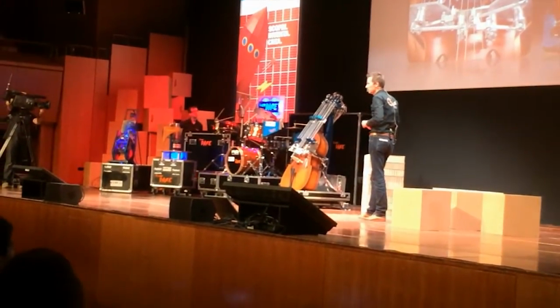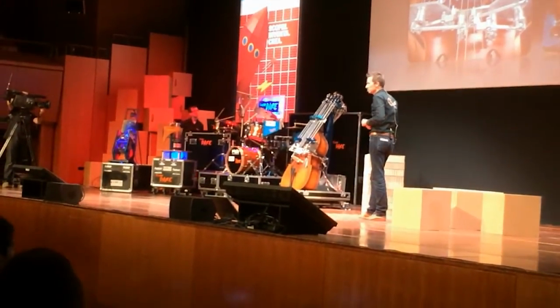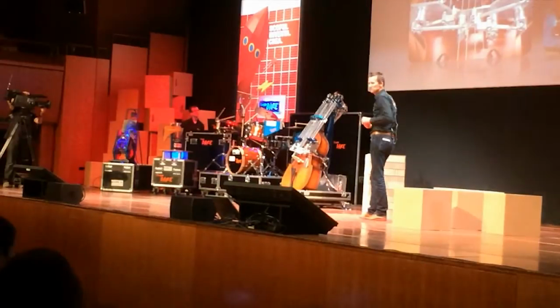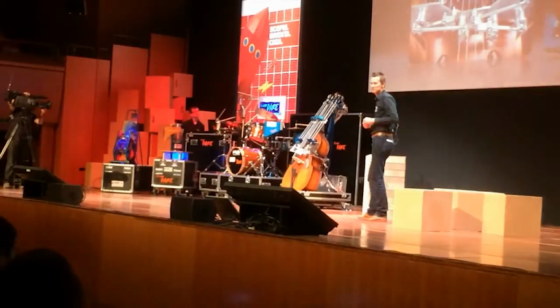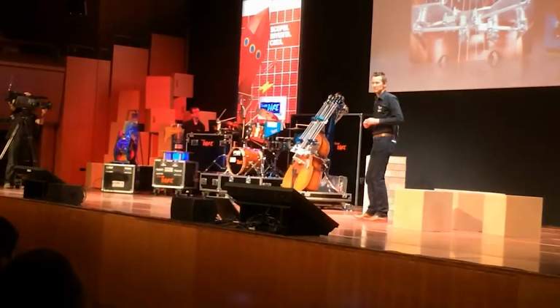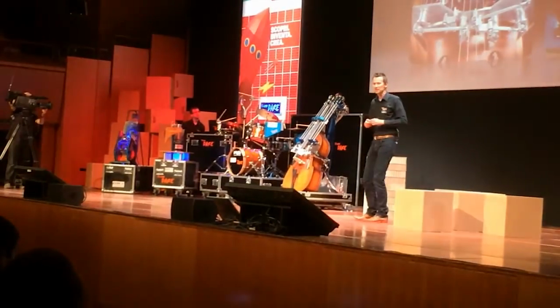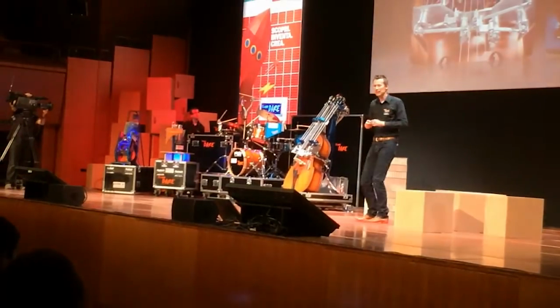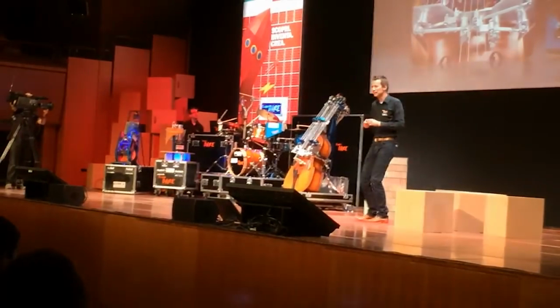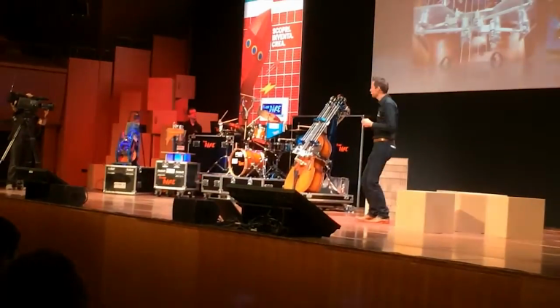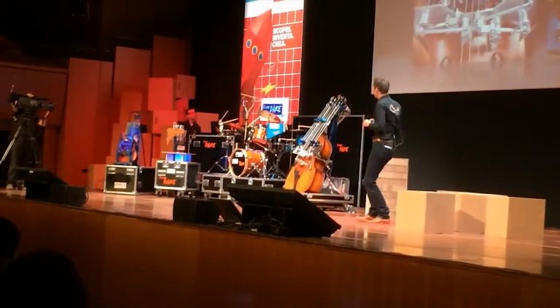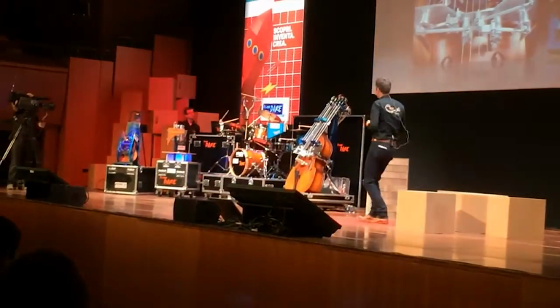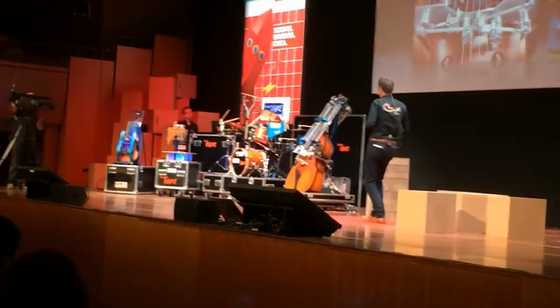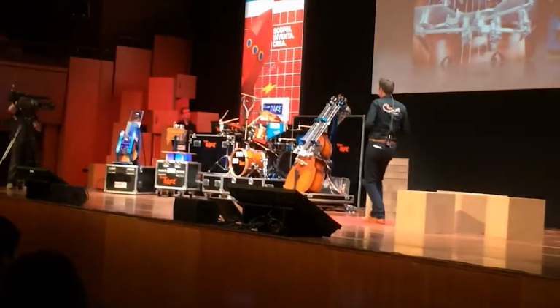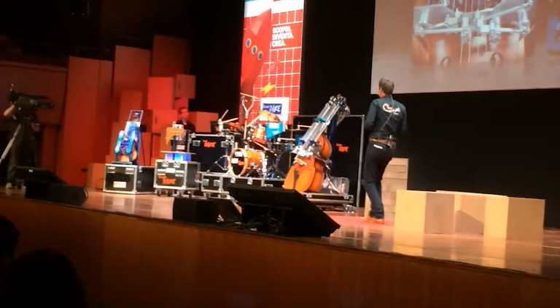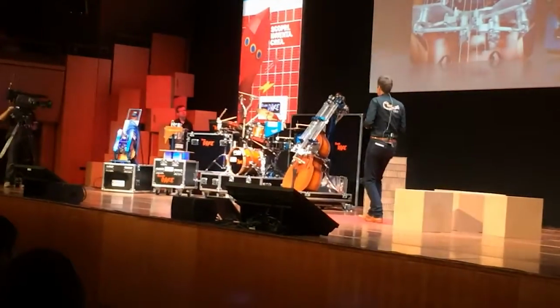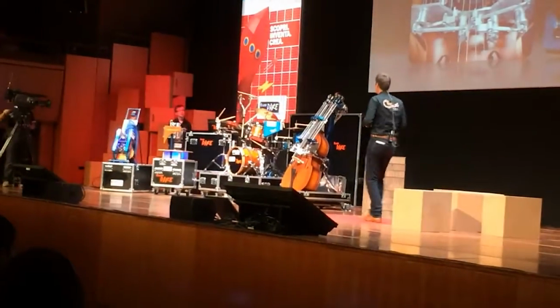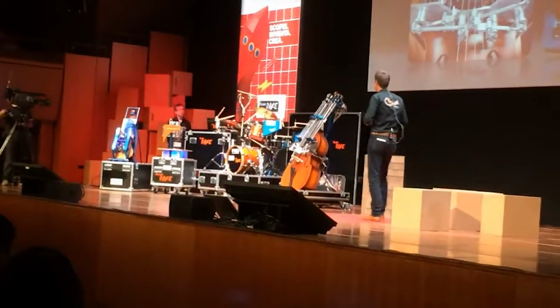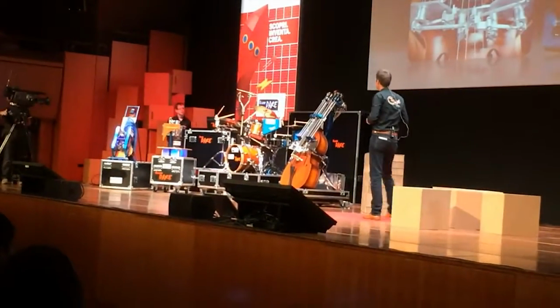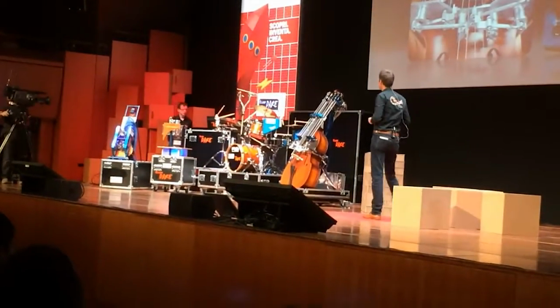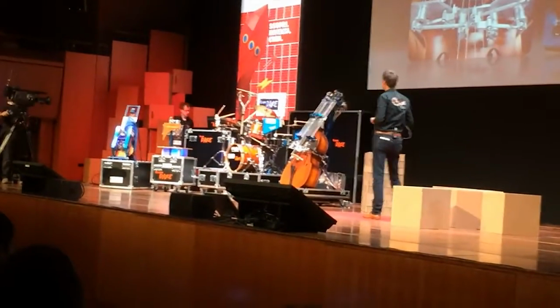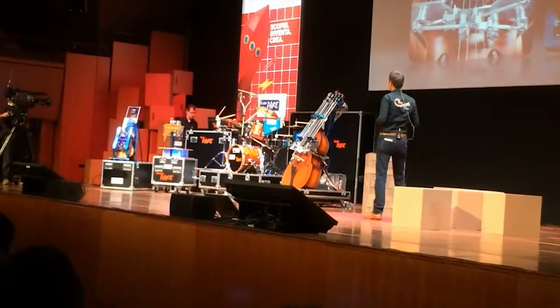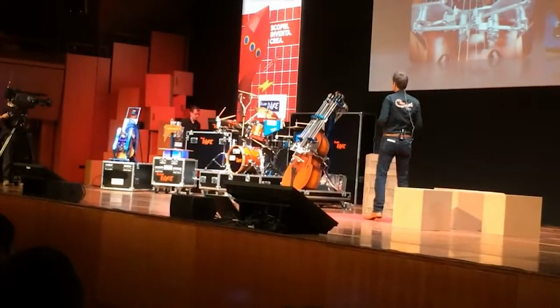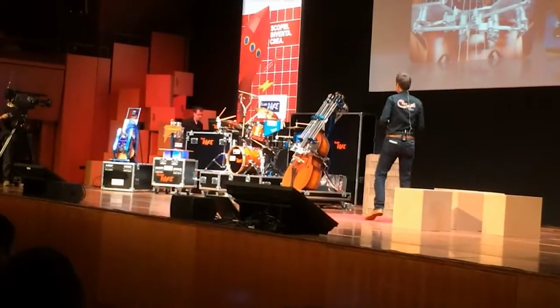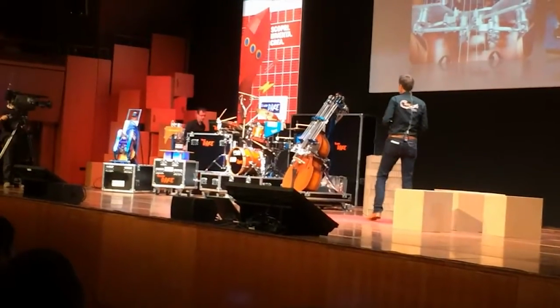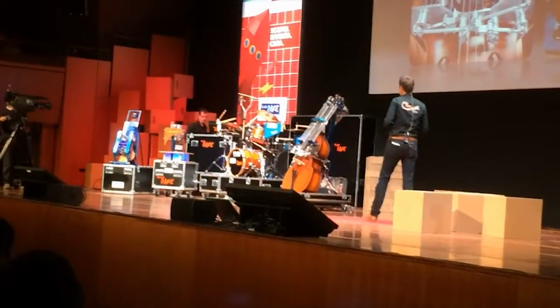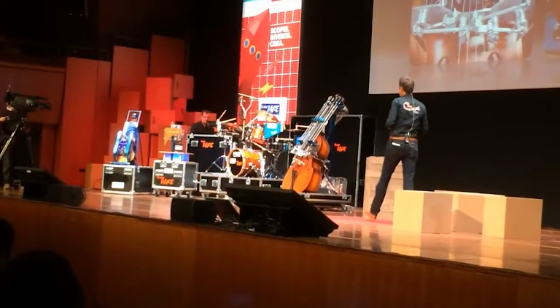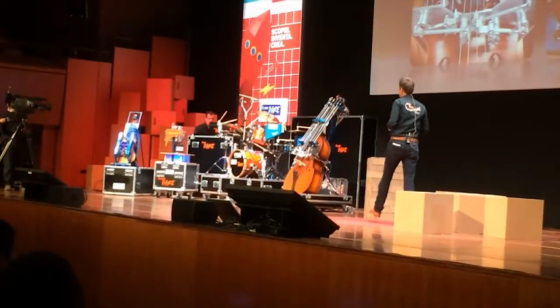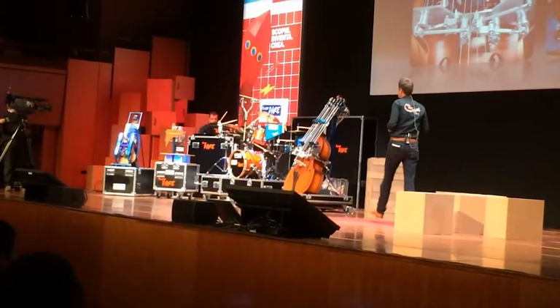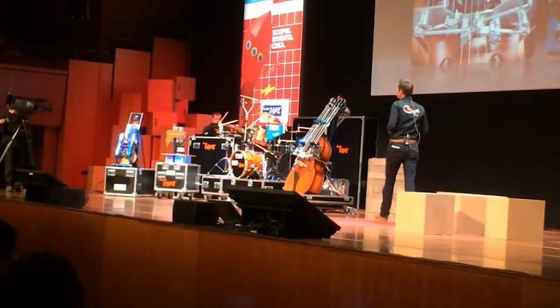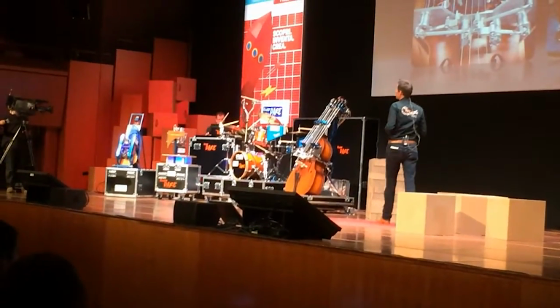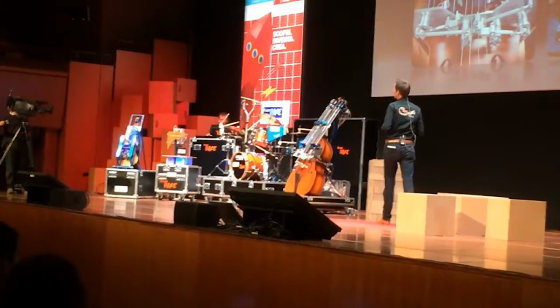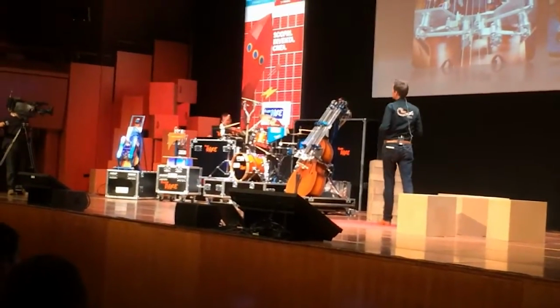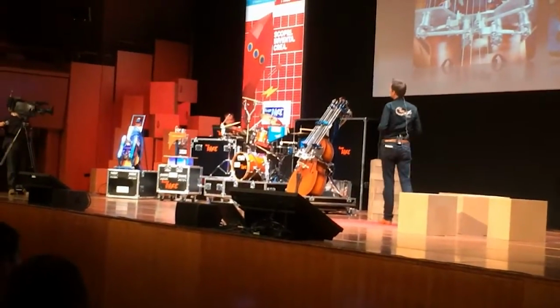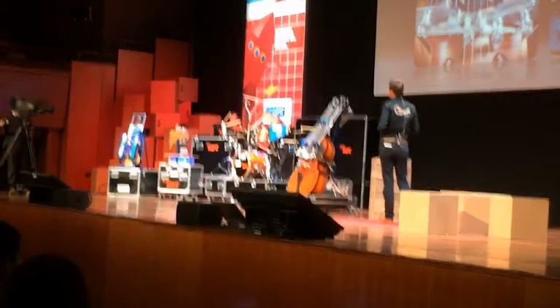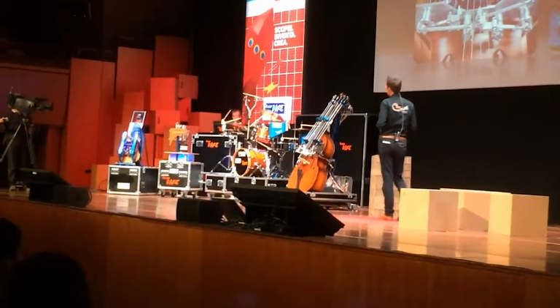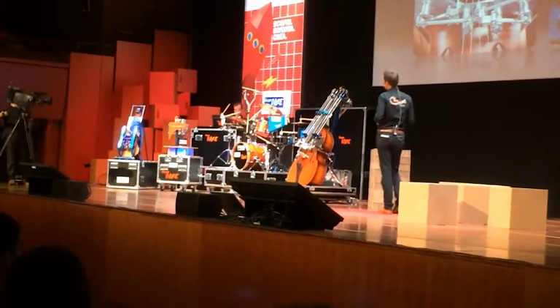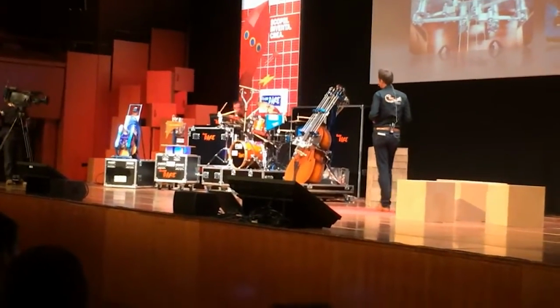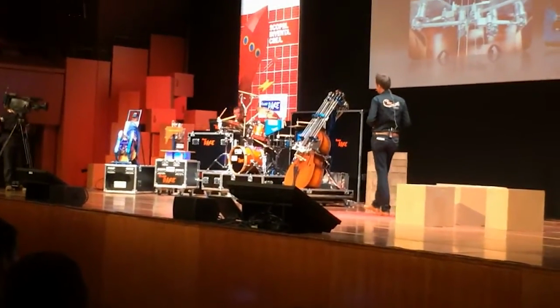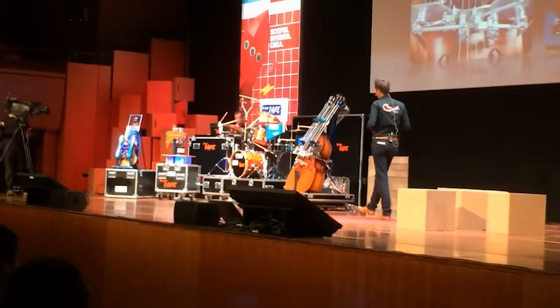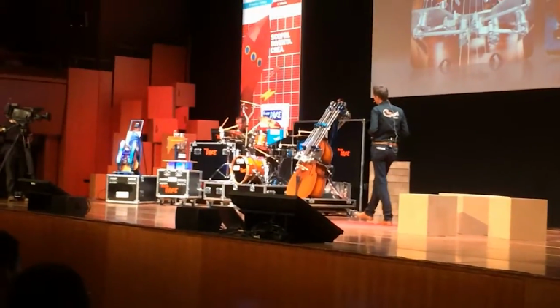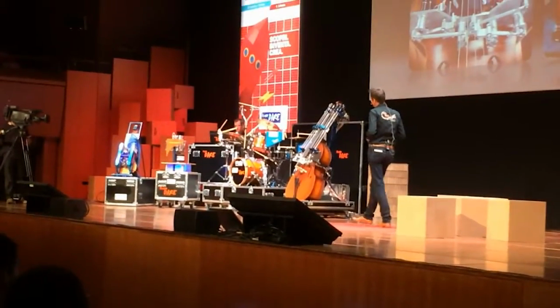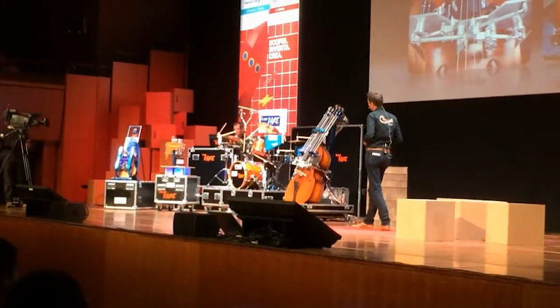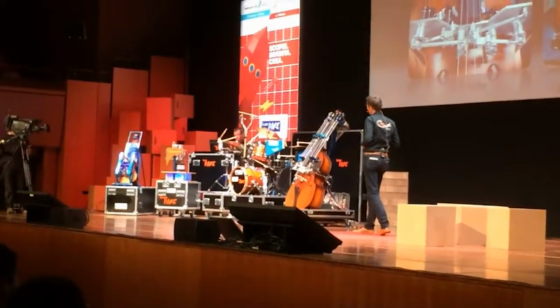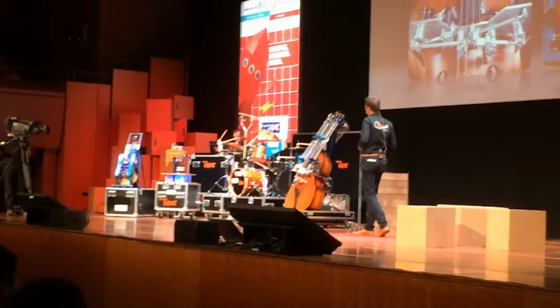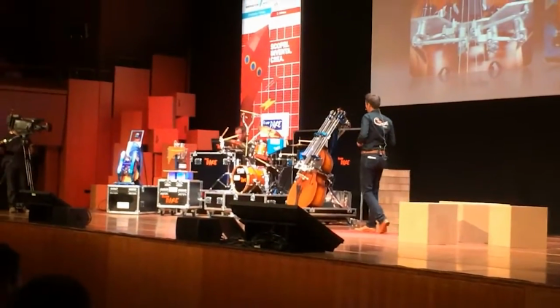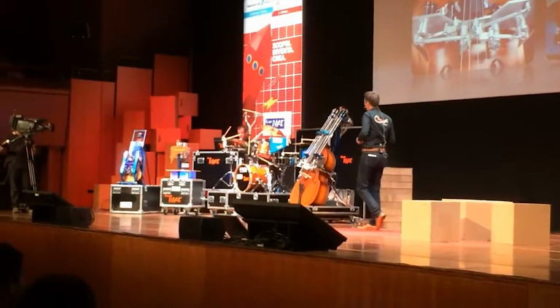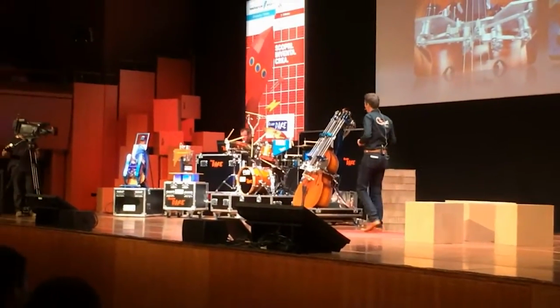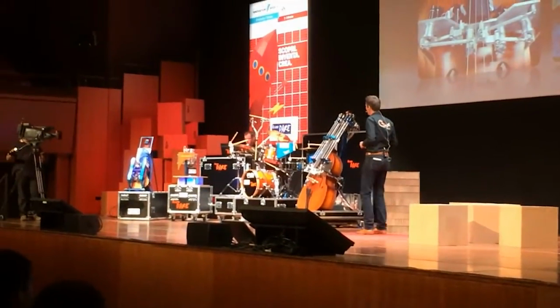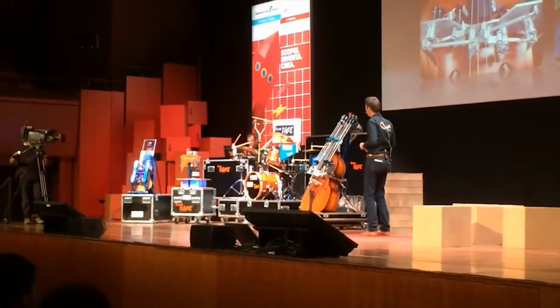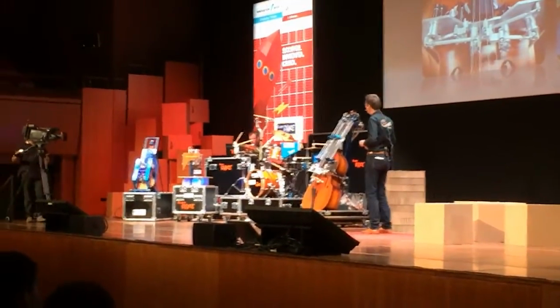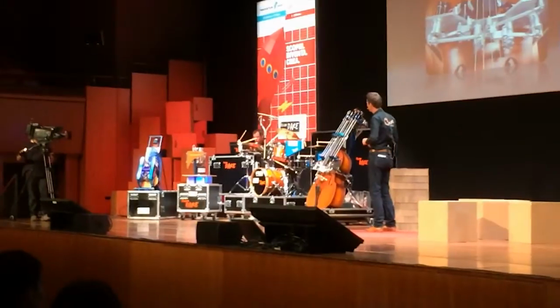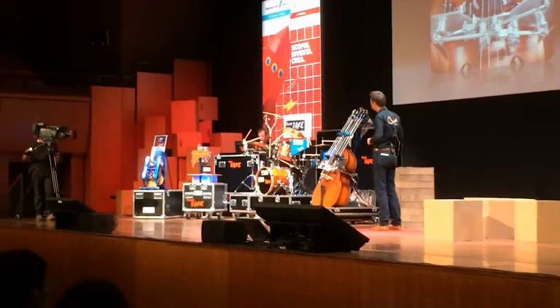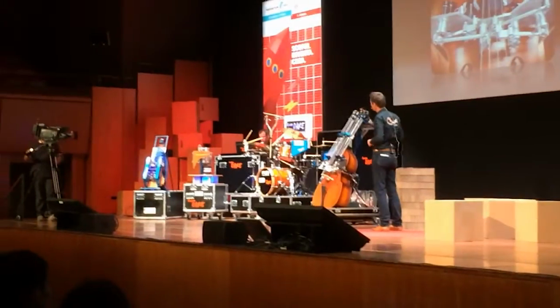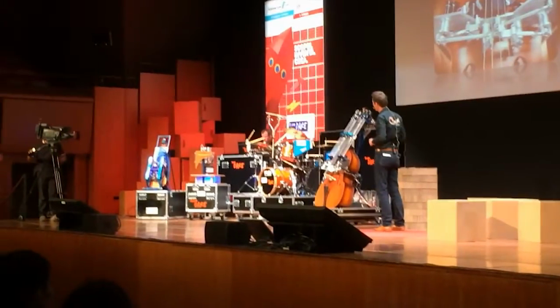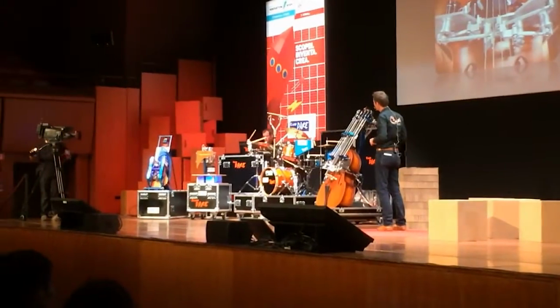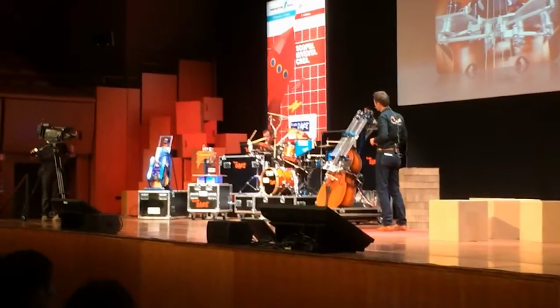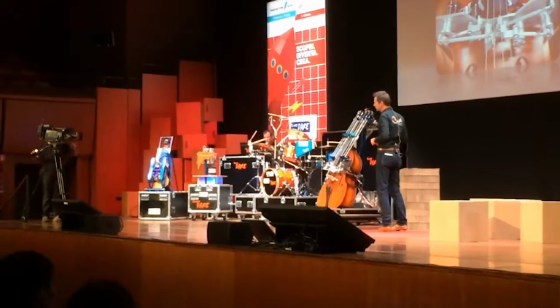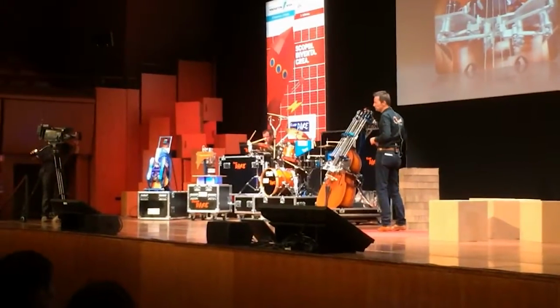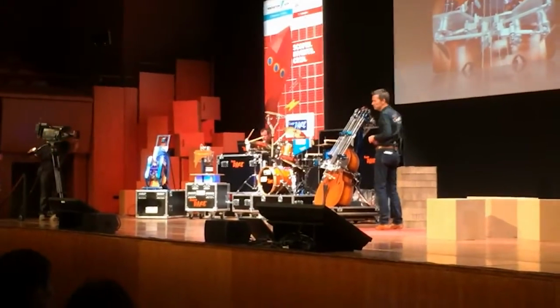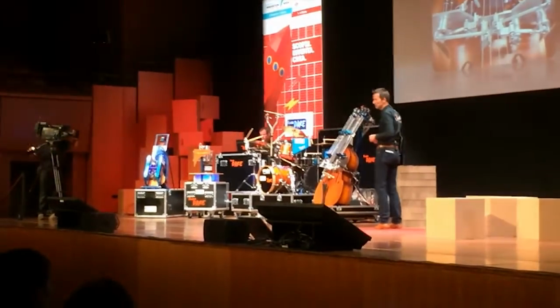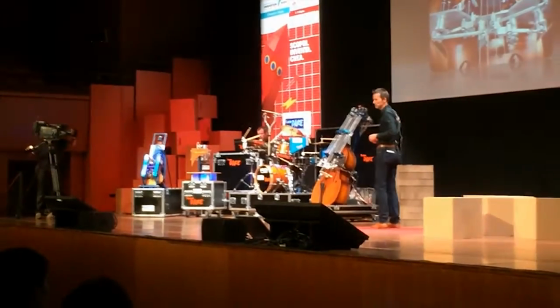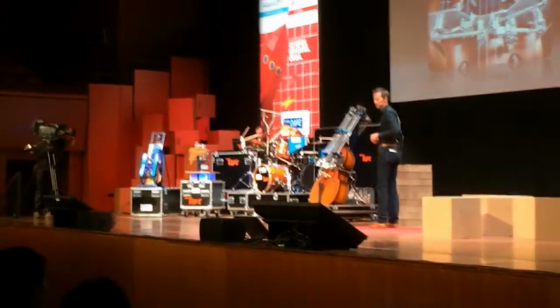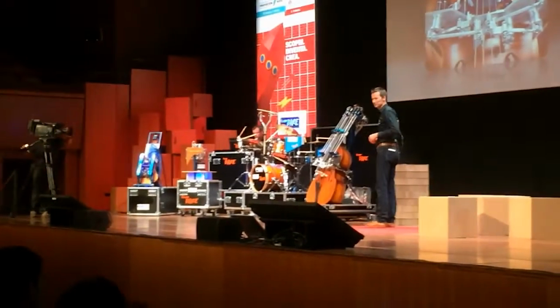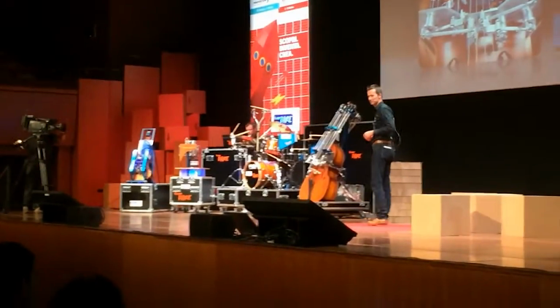So I guess that's the last song. We're going to play a song with all the instruments together, with a little bit of focus on the double bass.